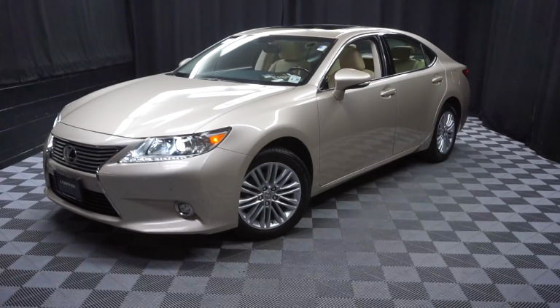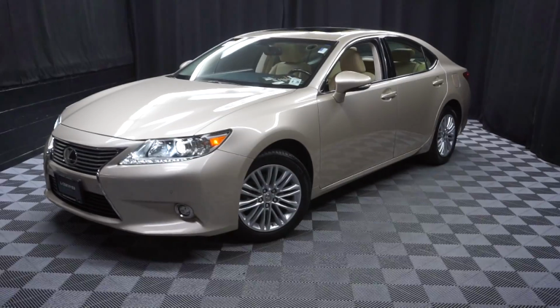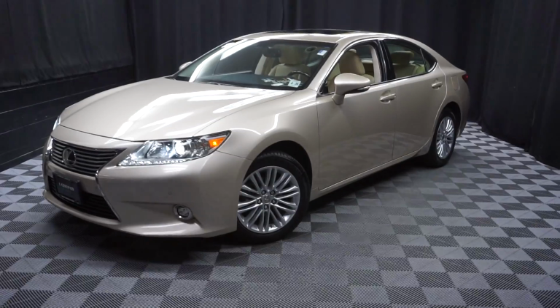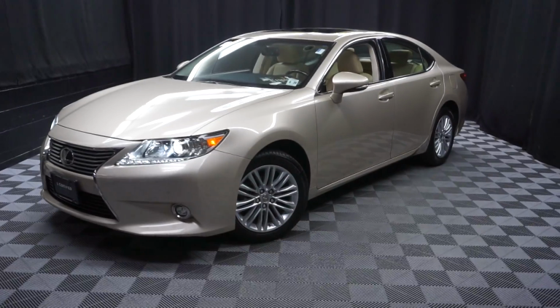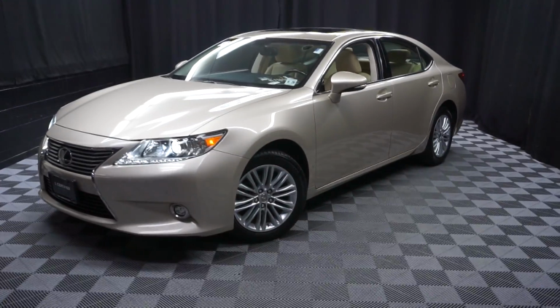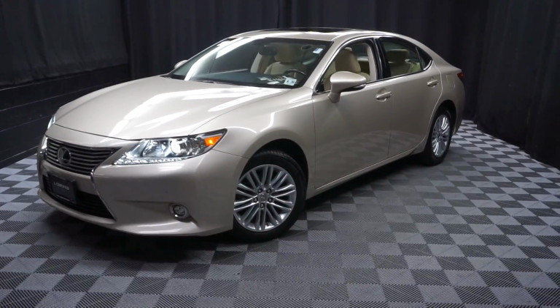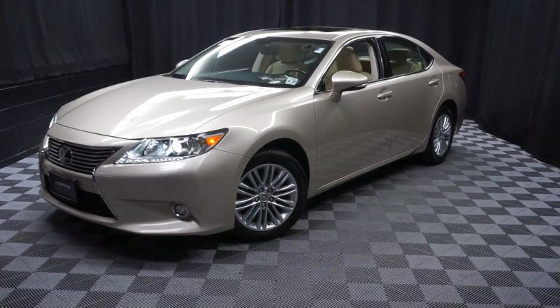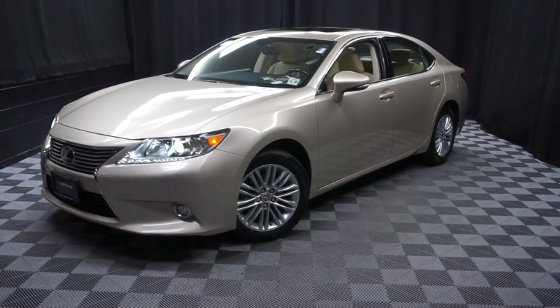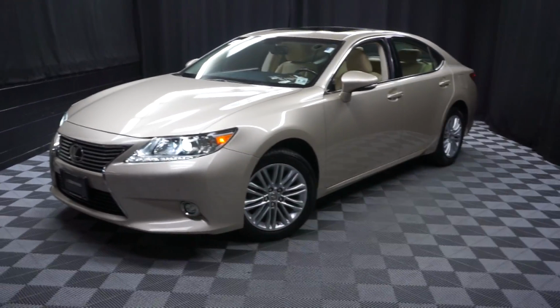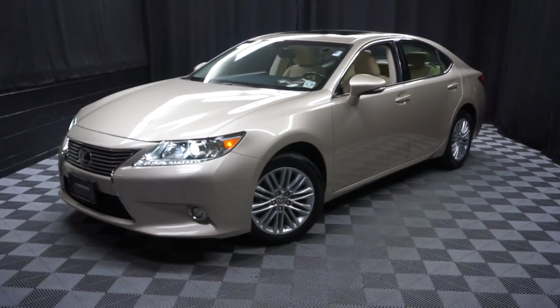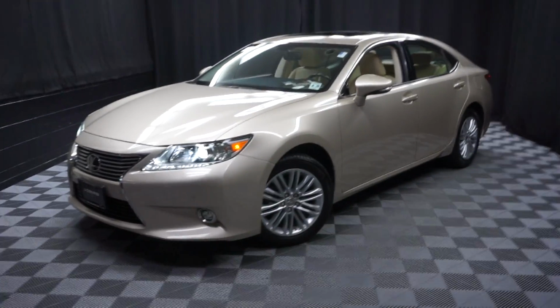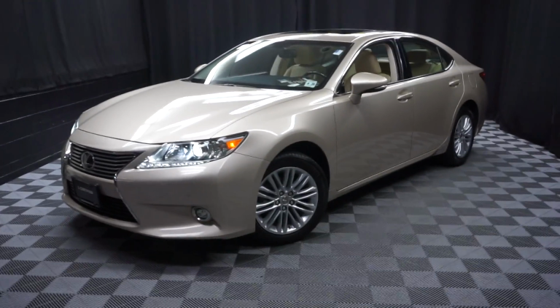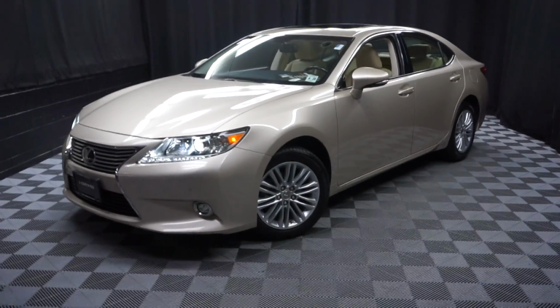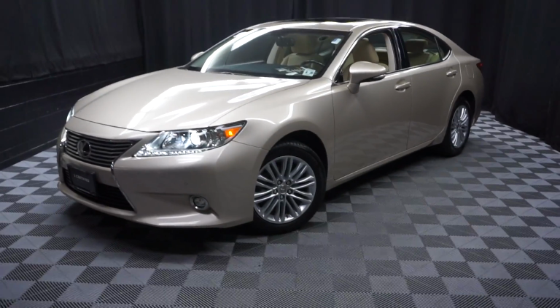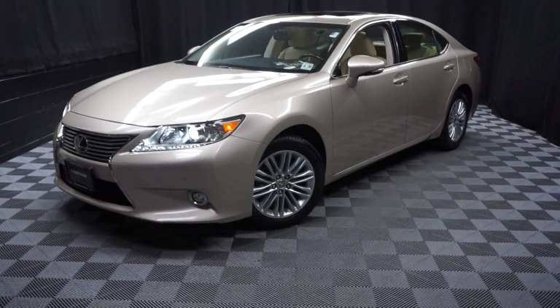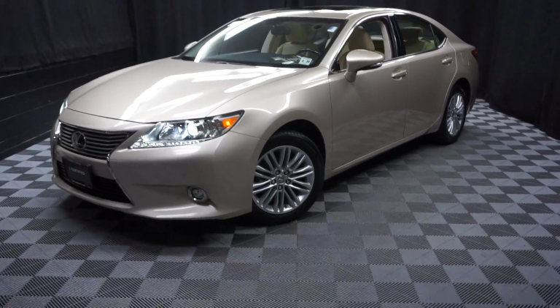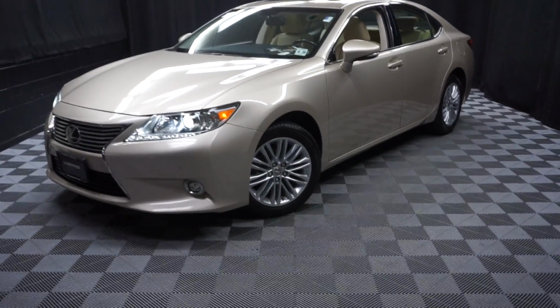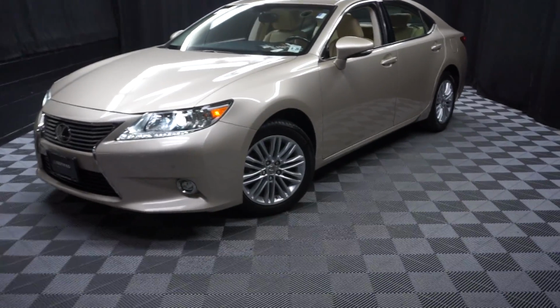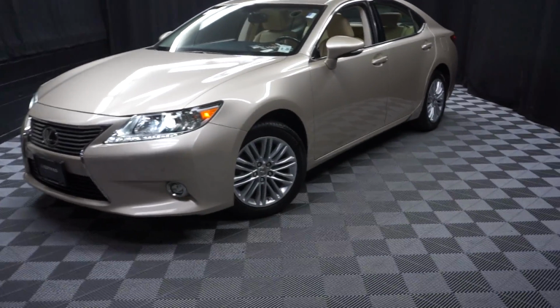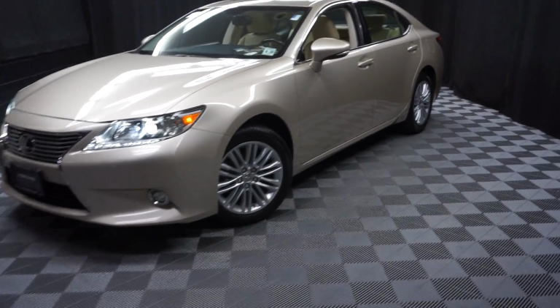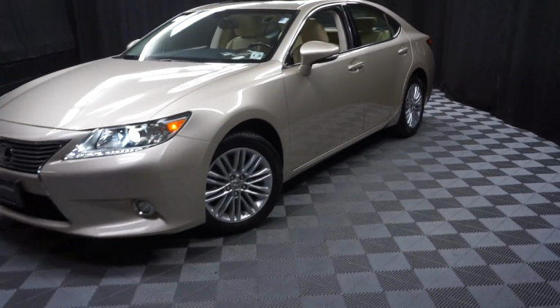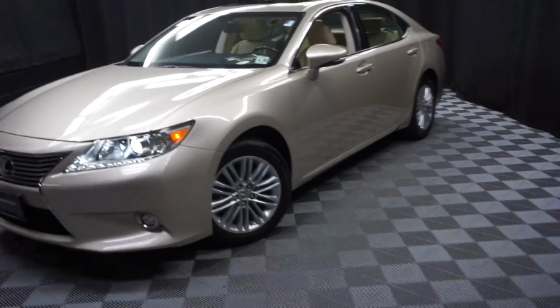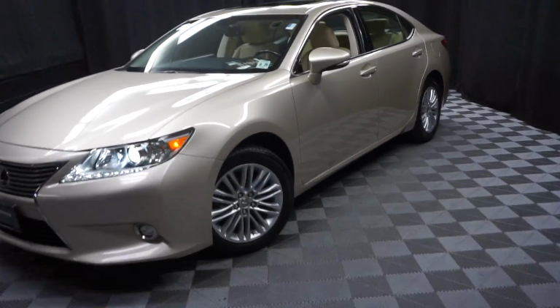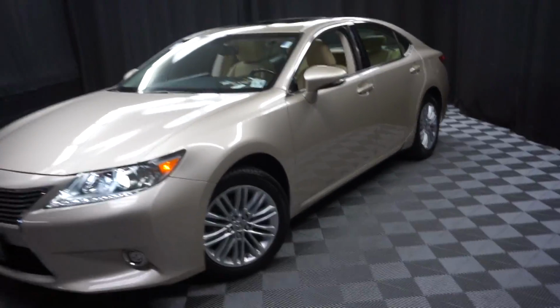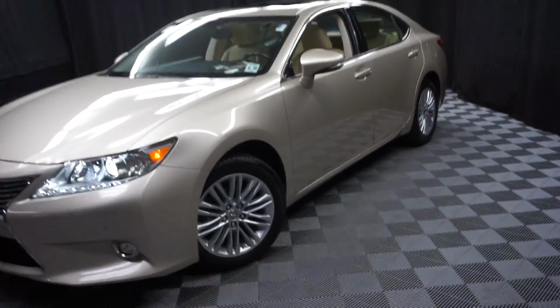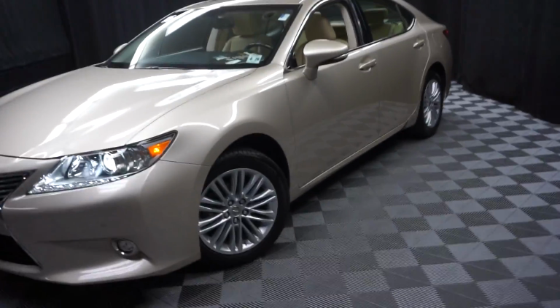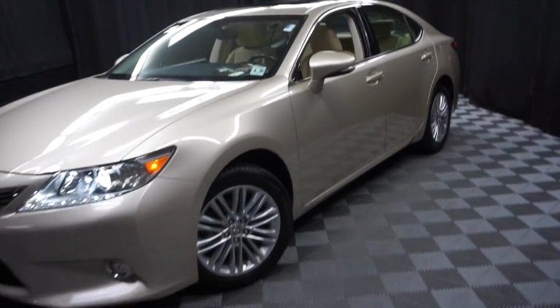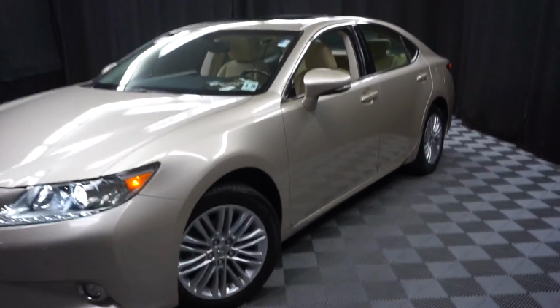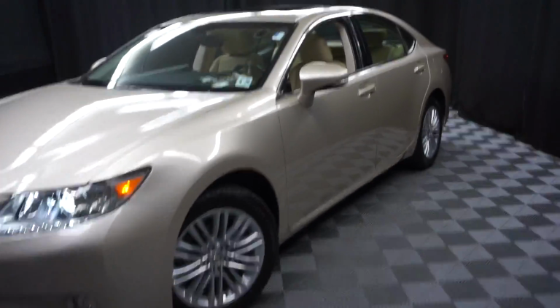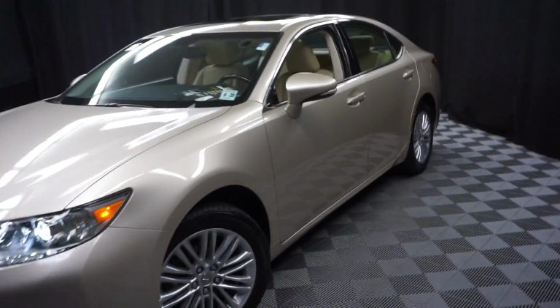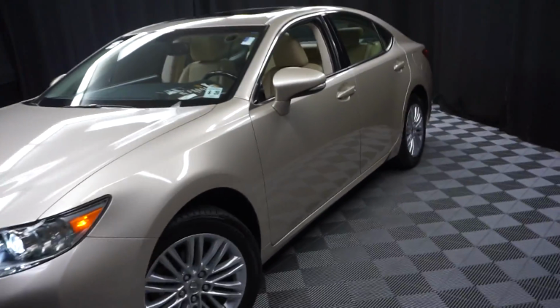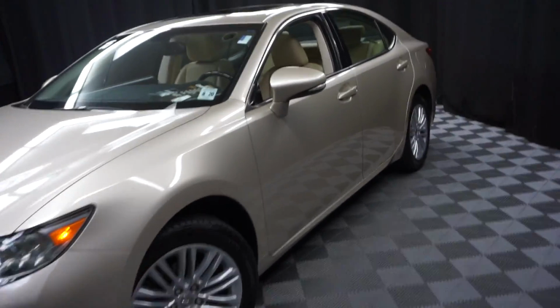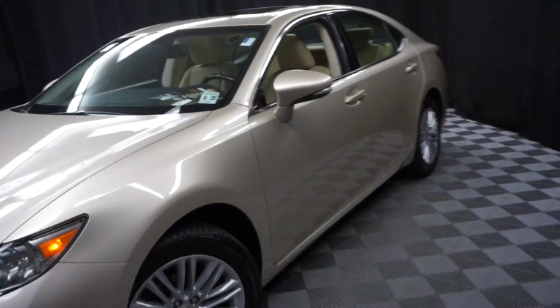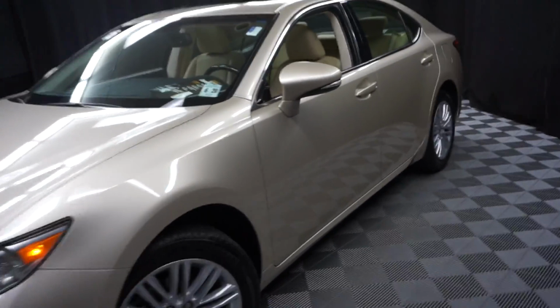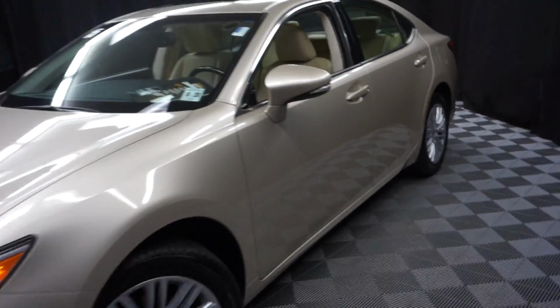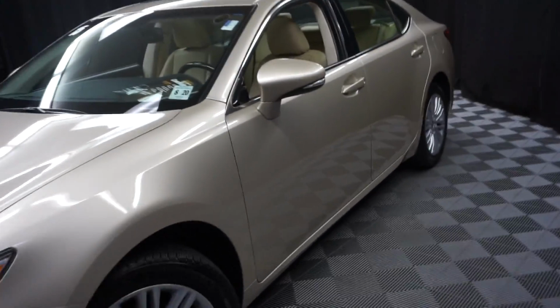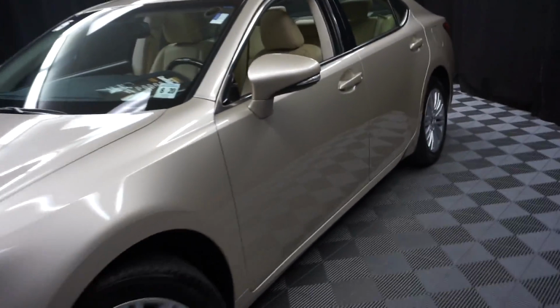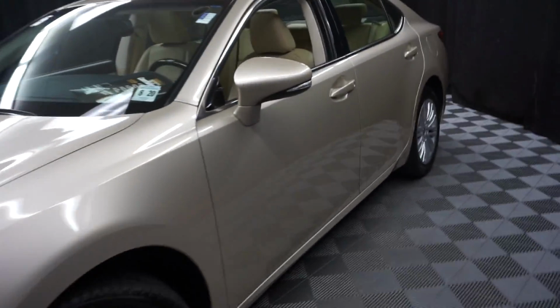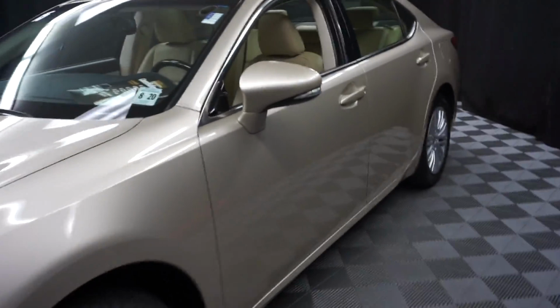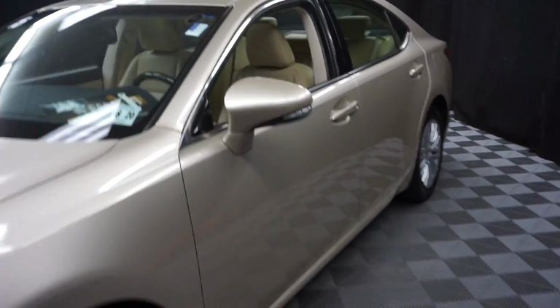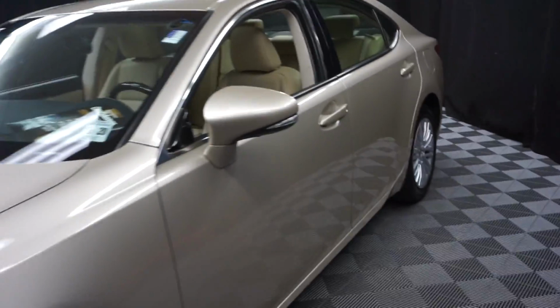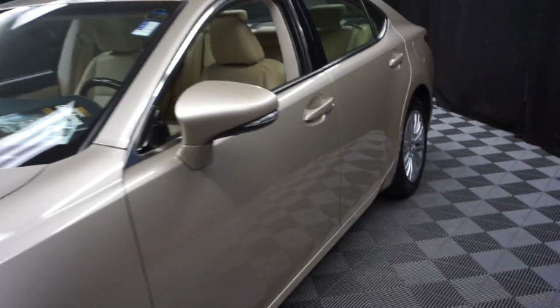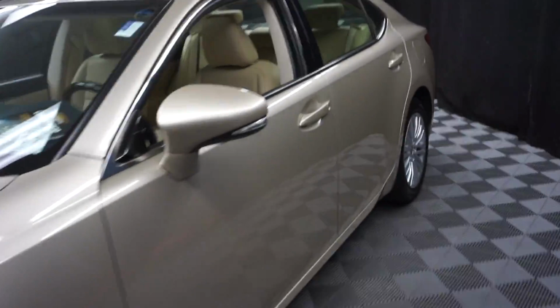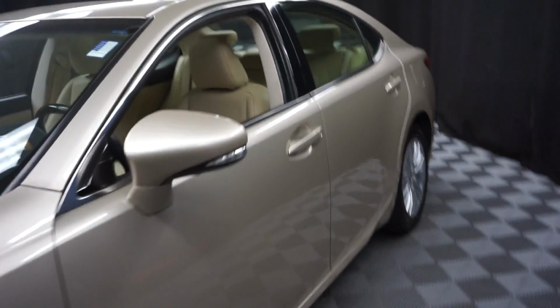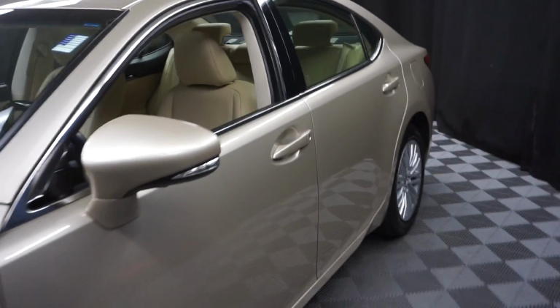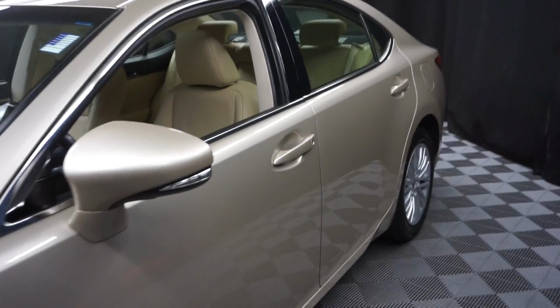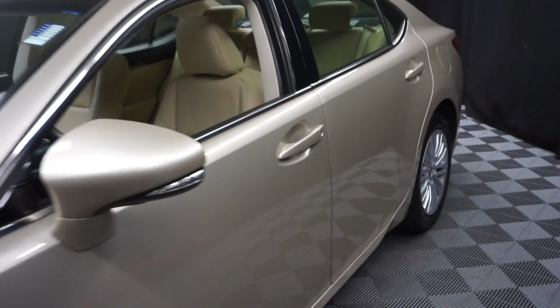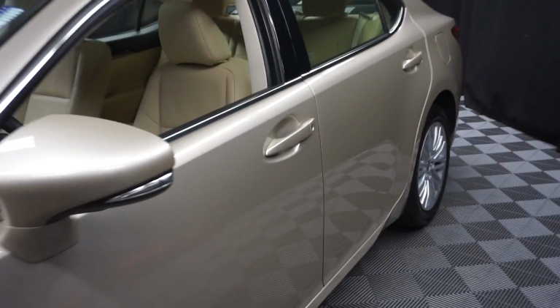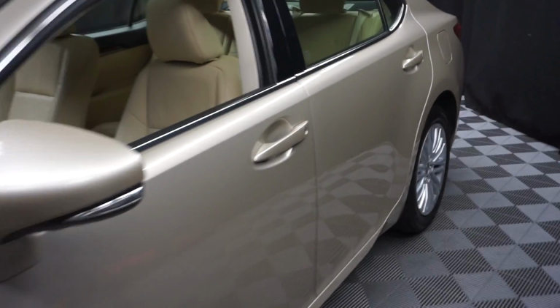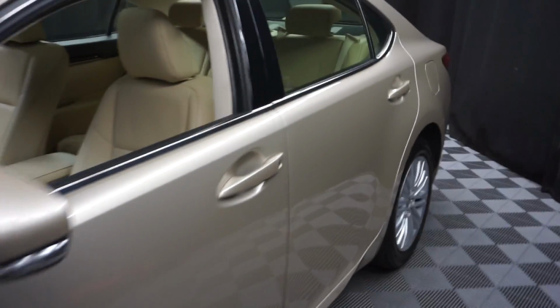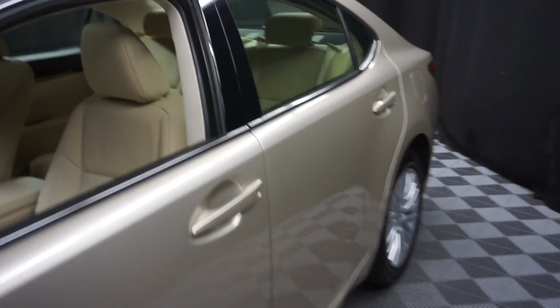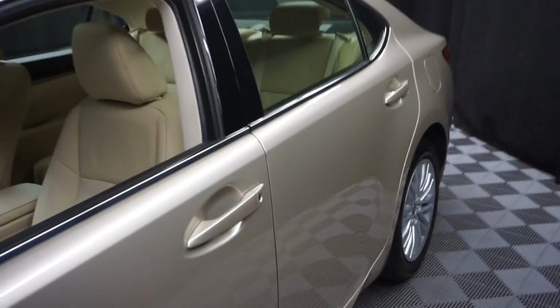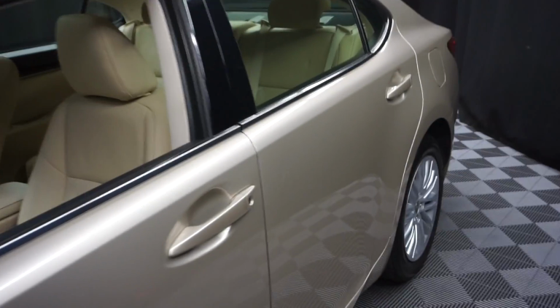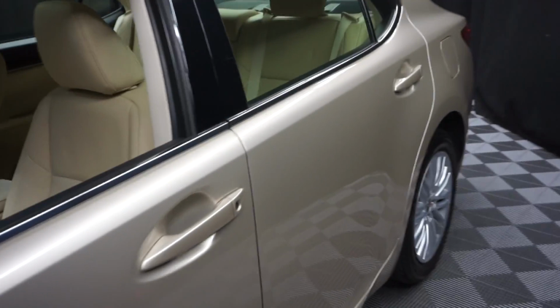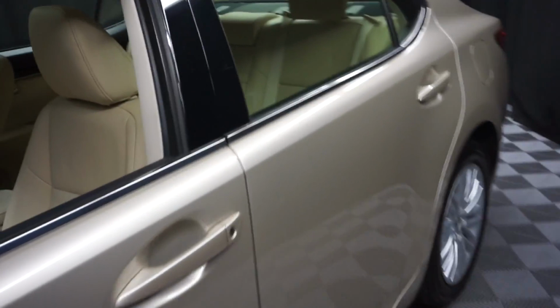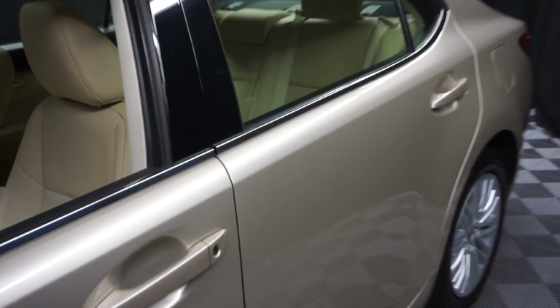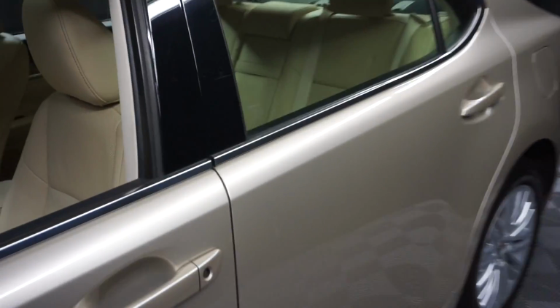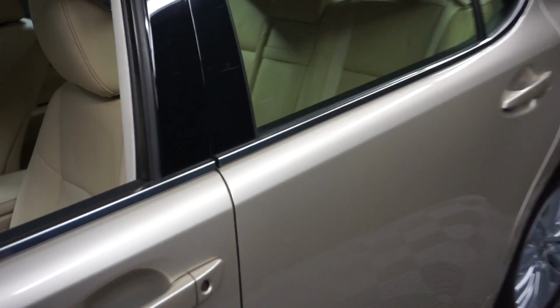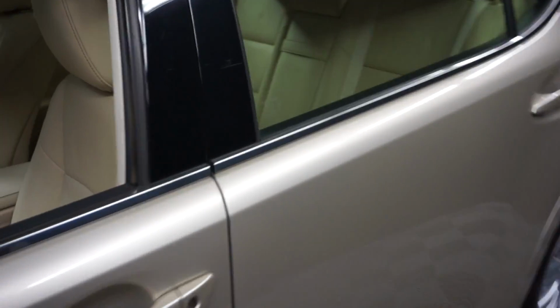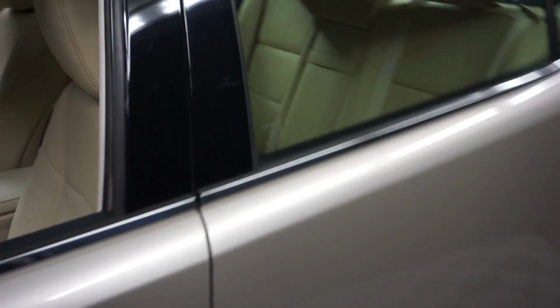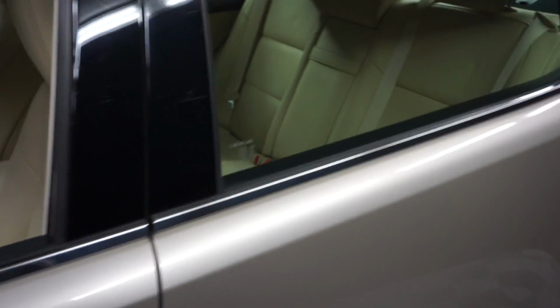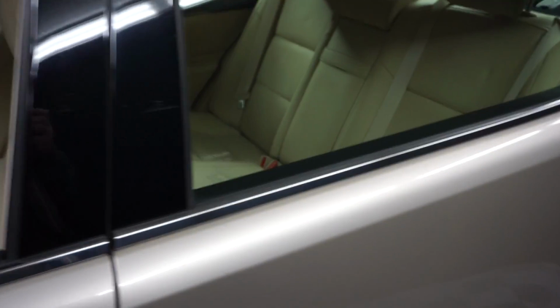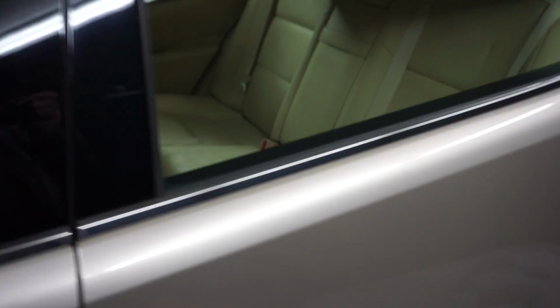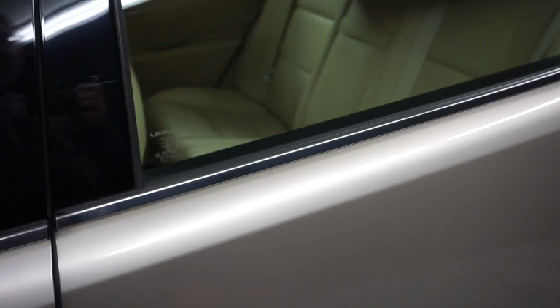All right, car shoppers, welcome back to Lexus Wilmington. Just sat in a room inventory — this is a 2015 Lexus ES350.